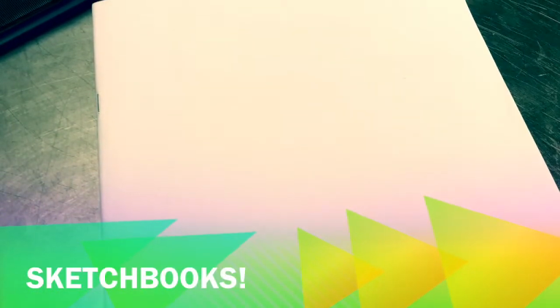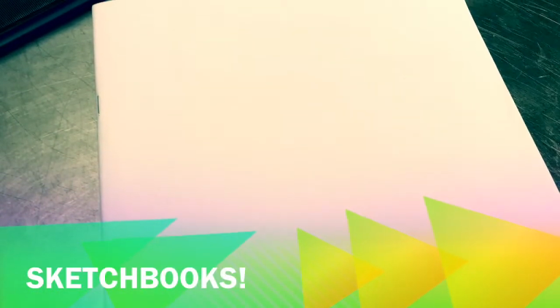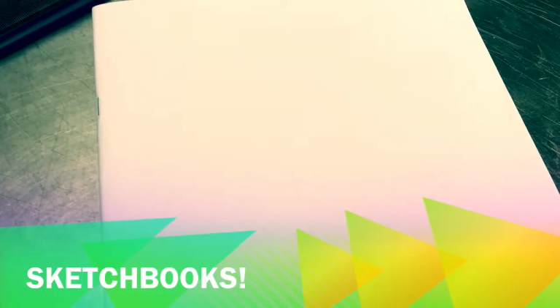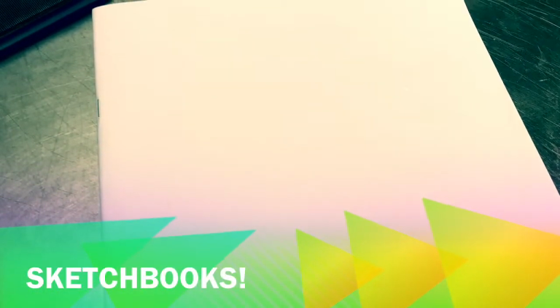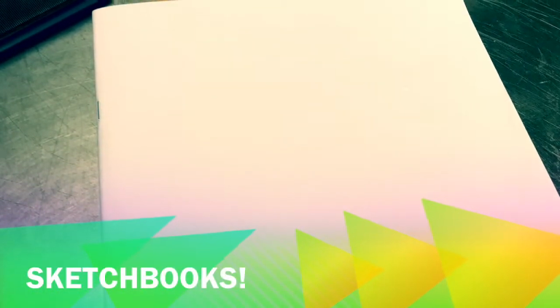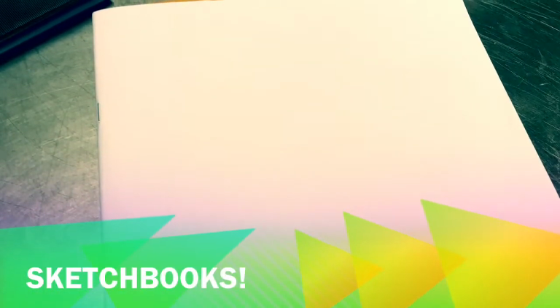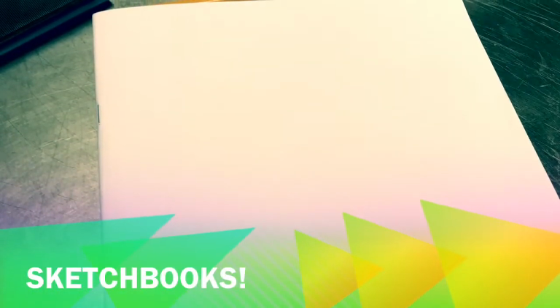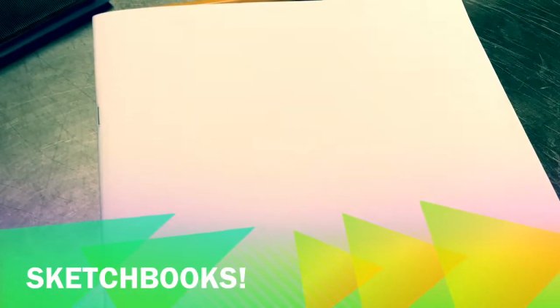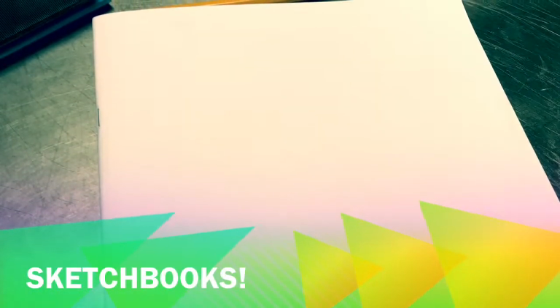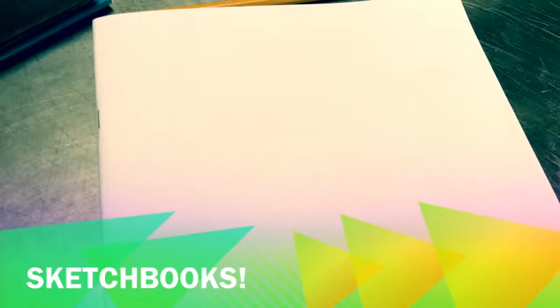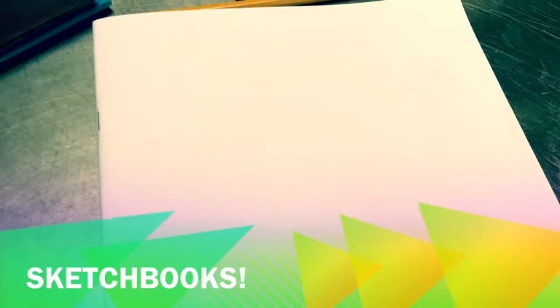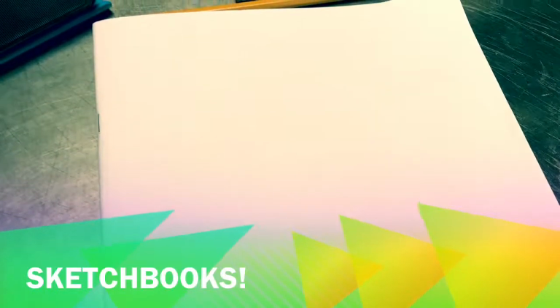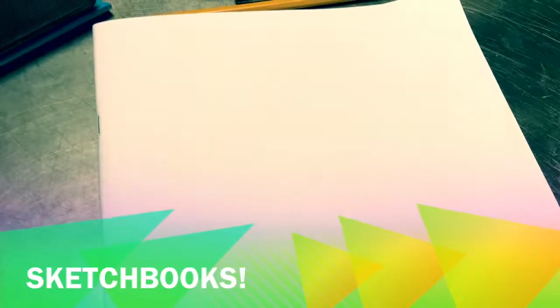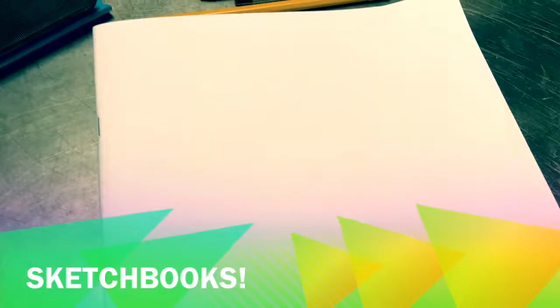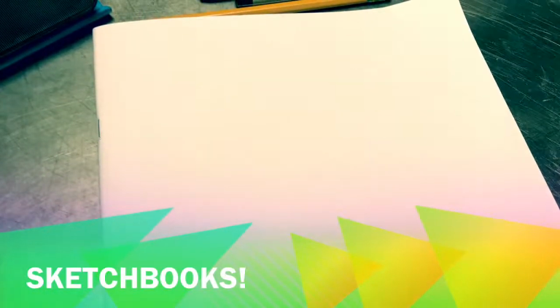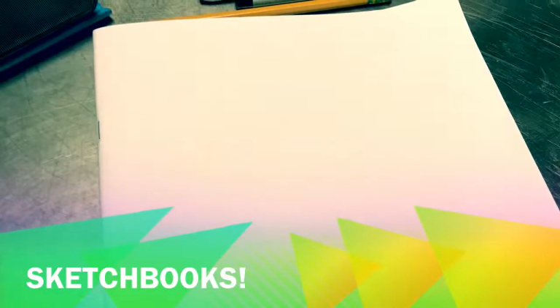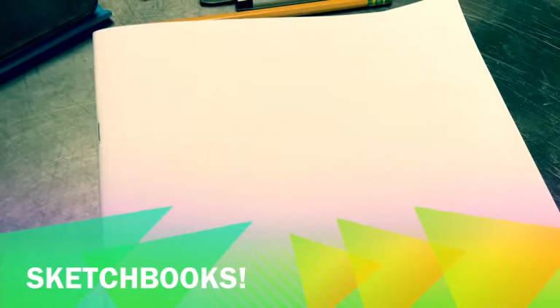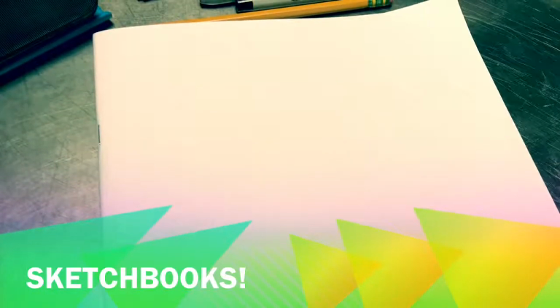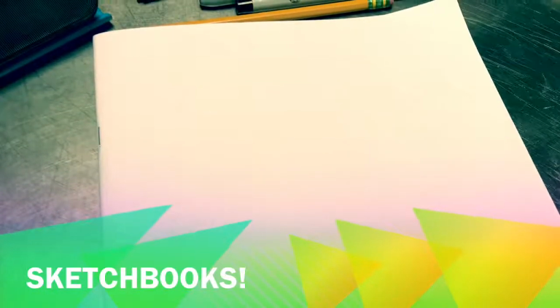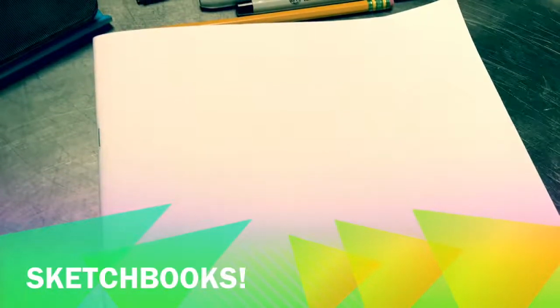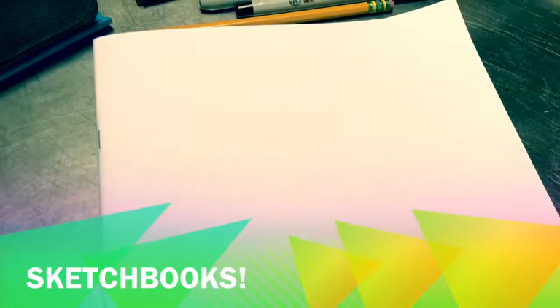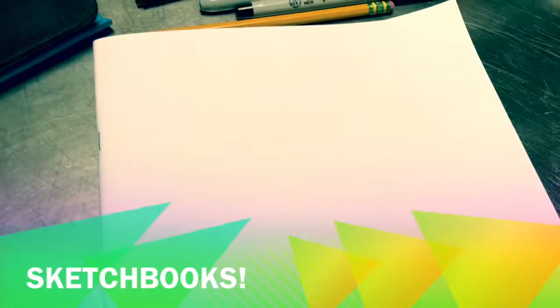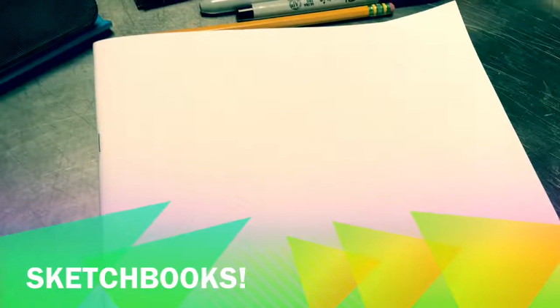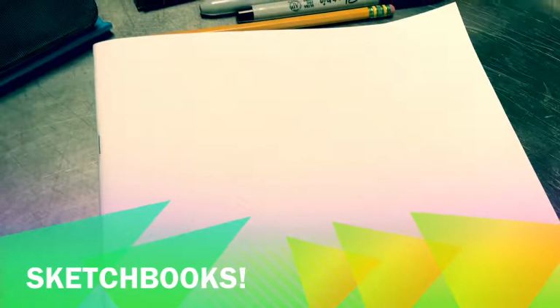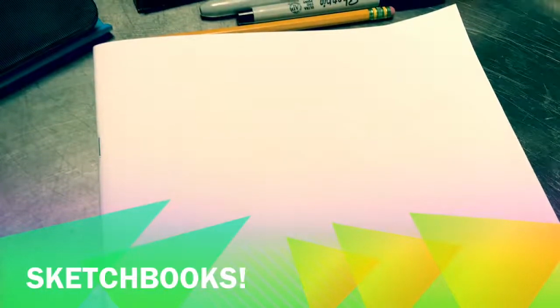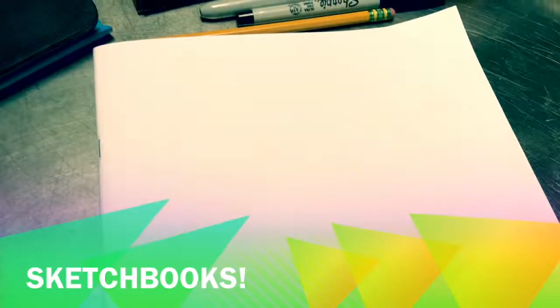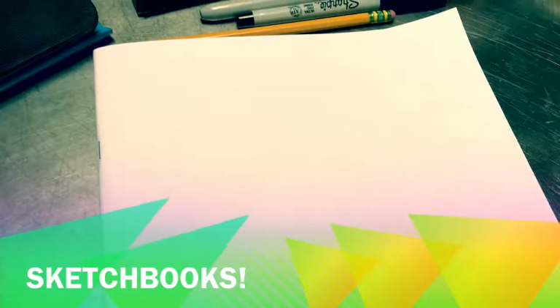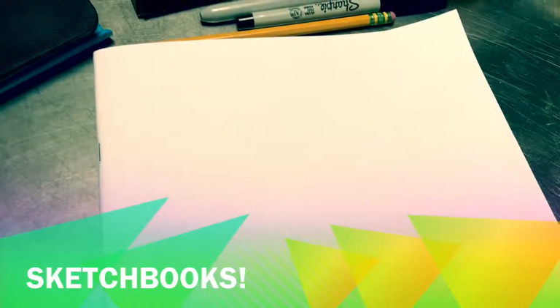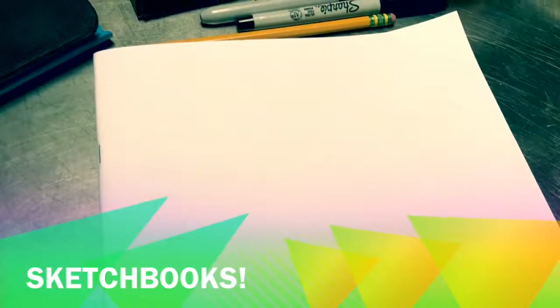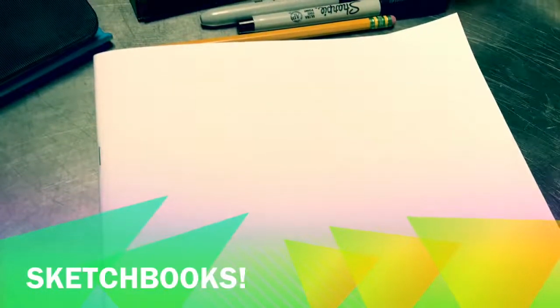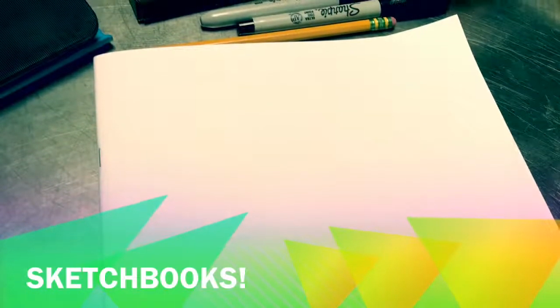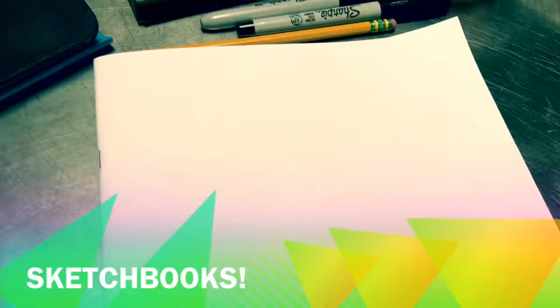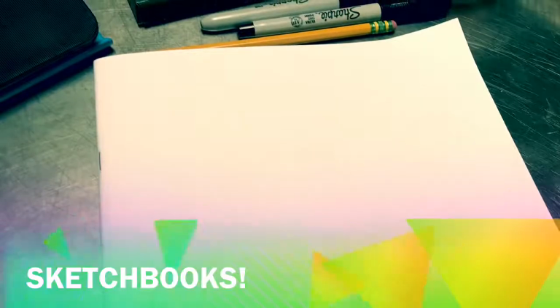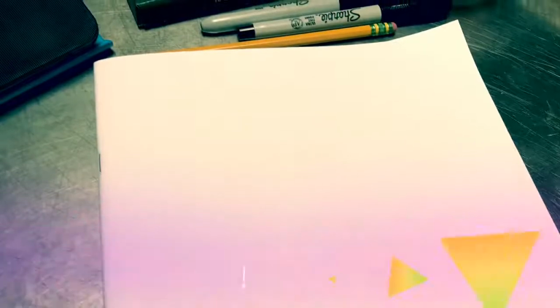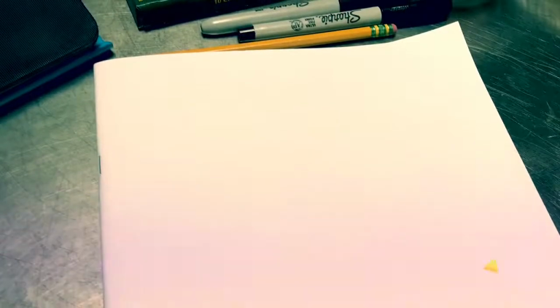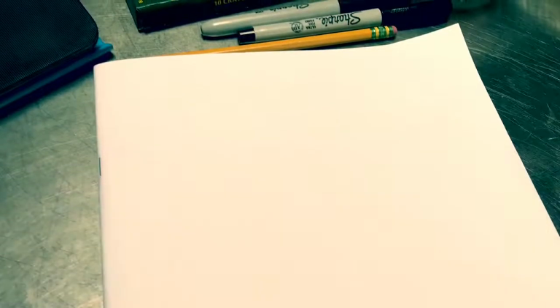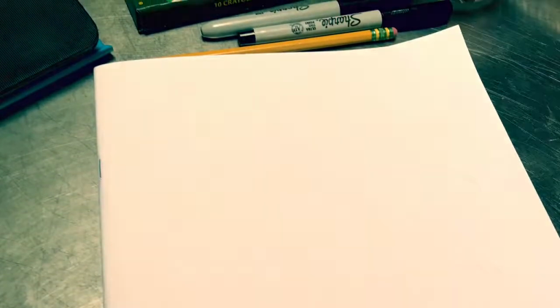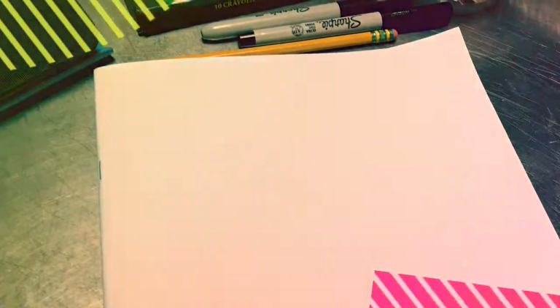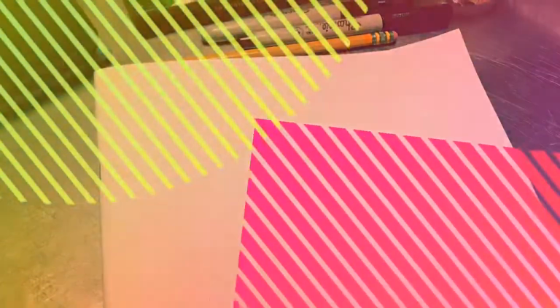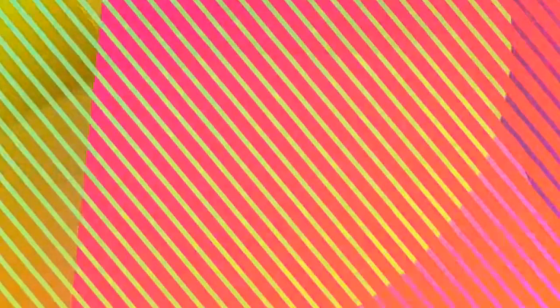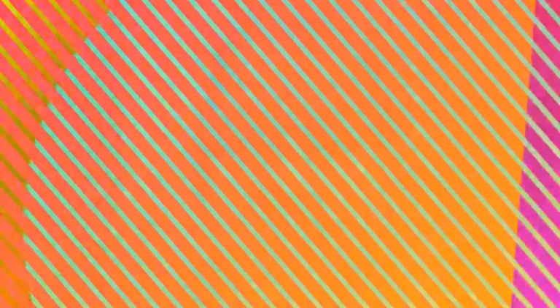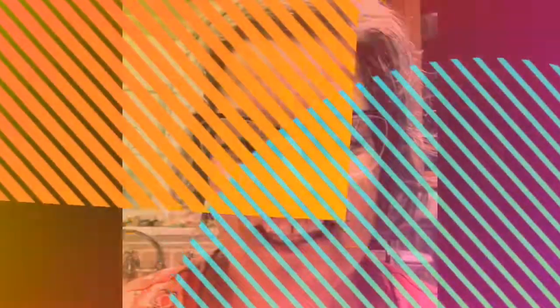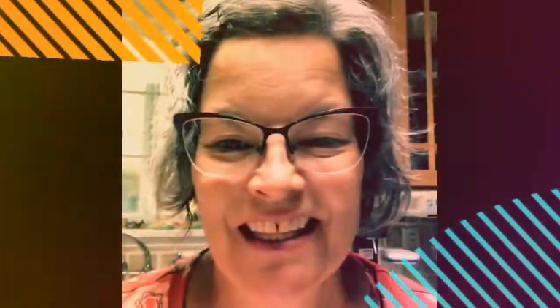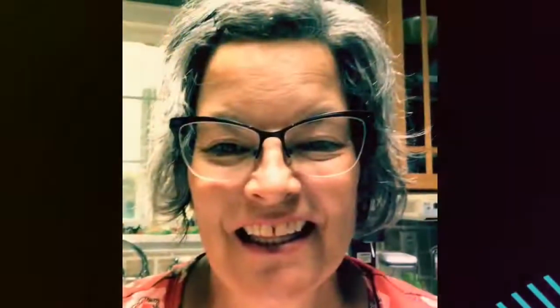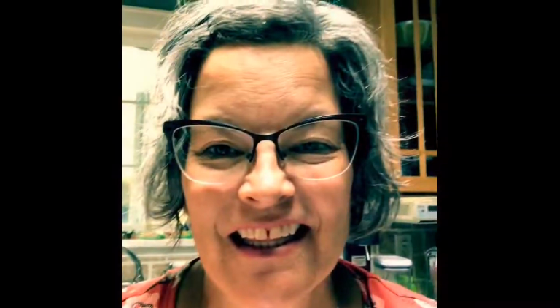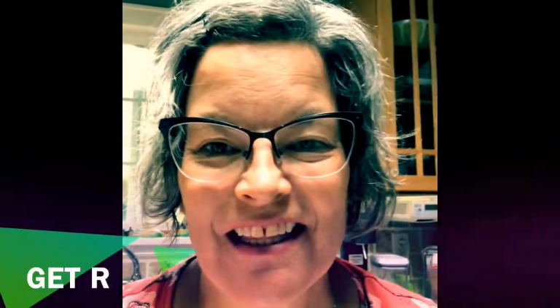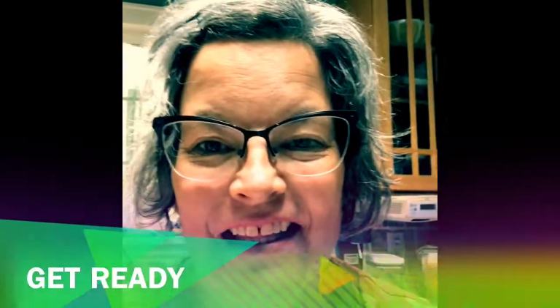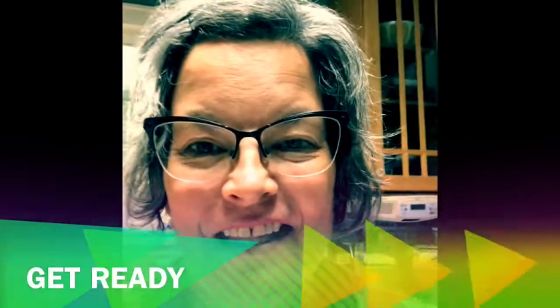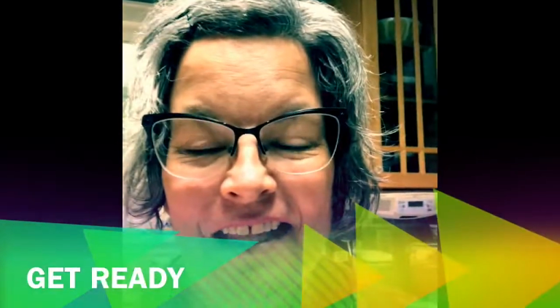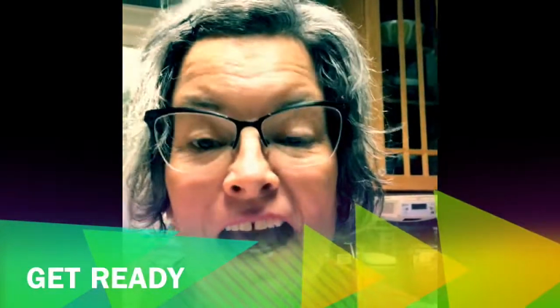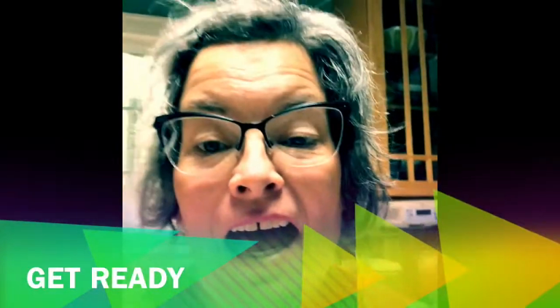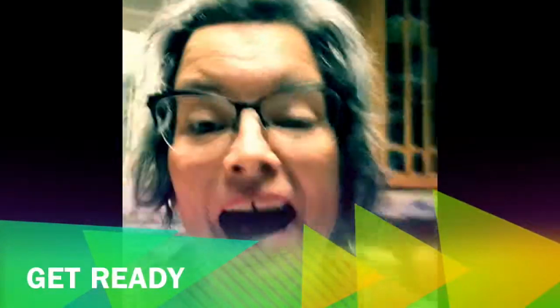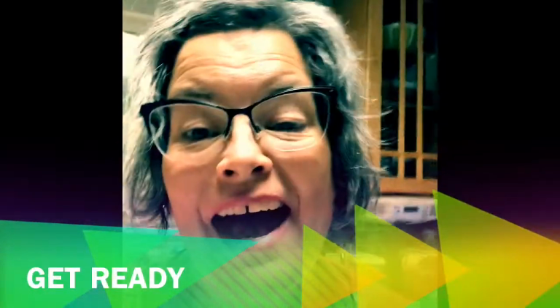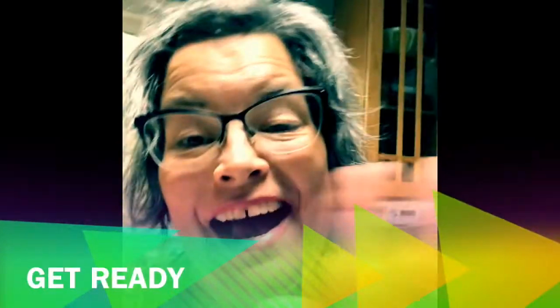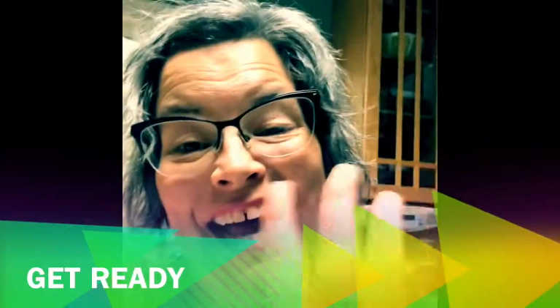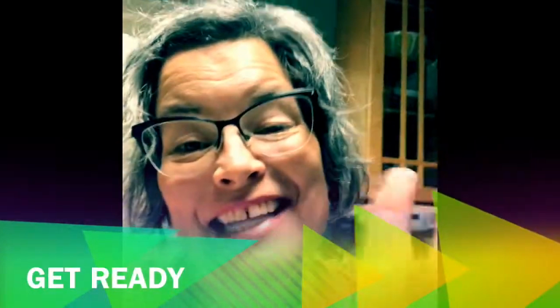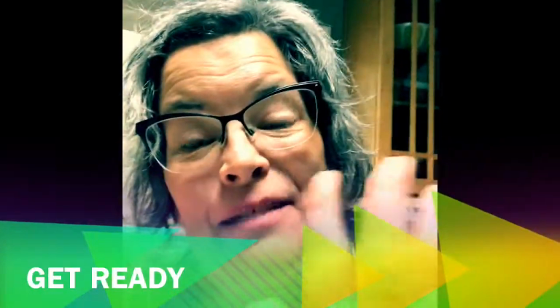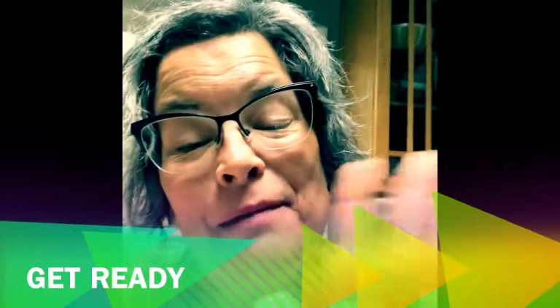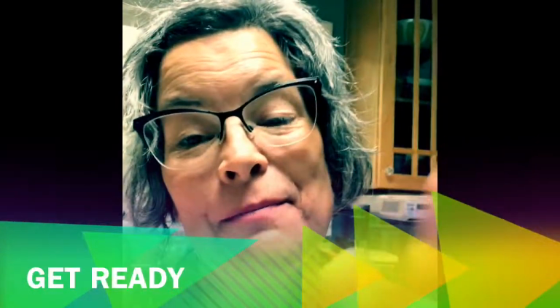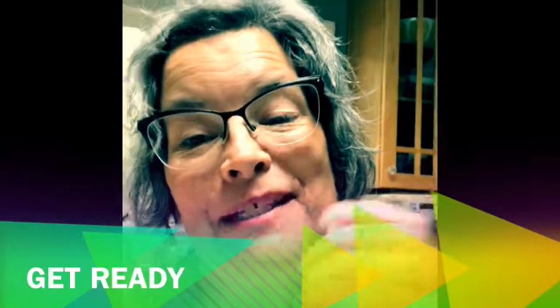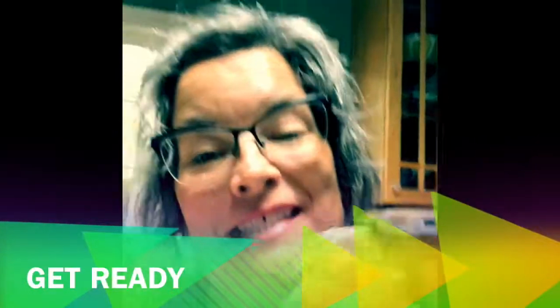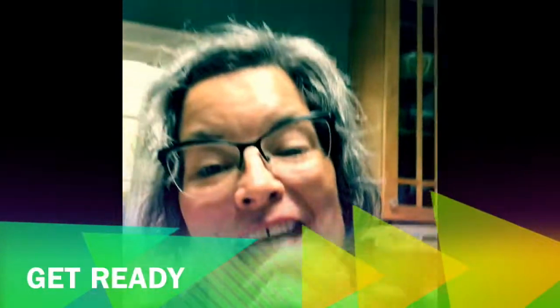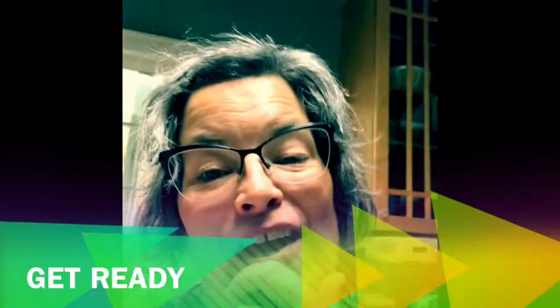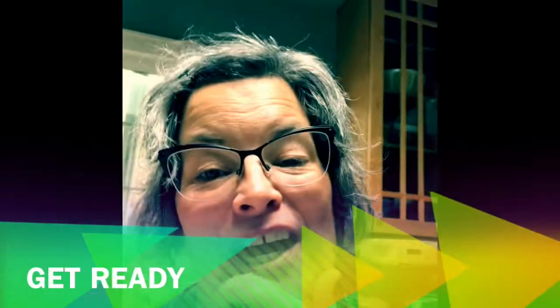Sketchbooks. All artists need sketchbooks. Hi, it's me, Miss Tara.